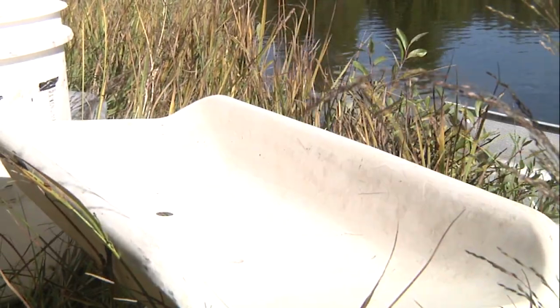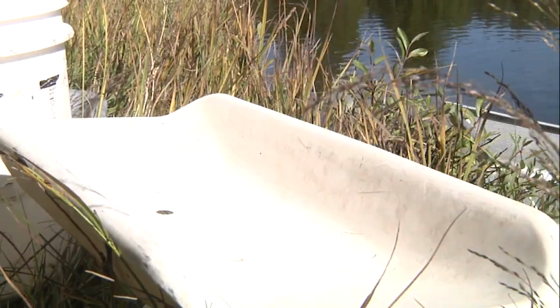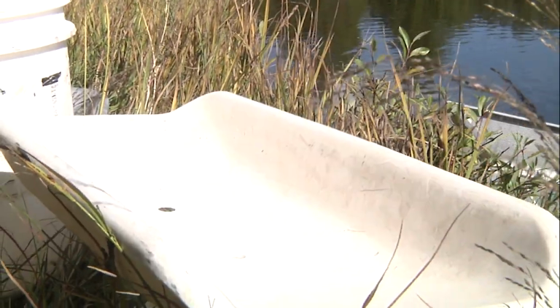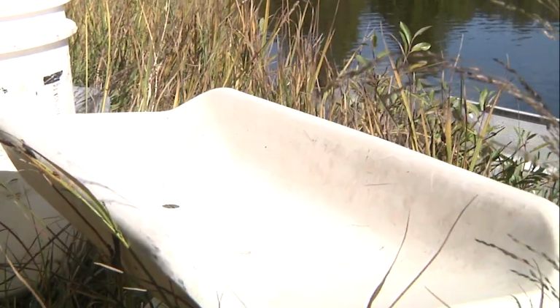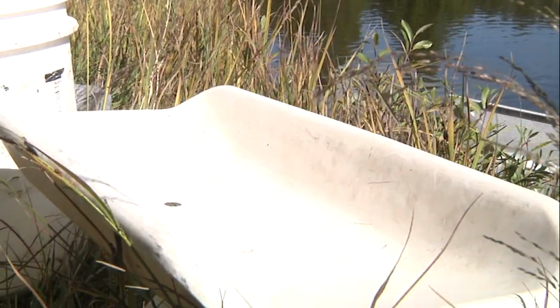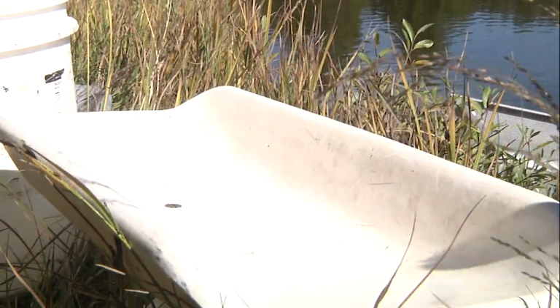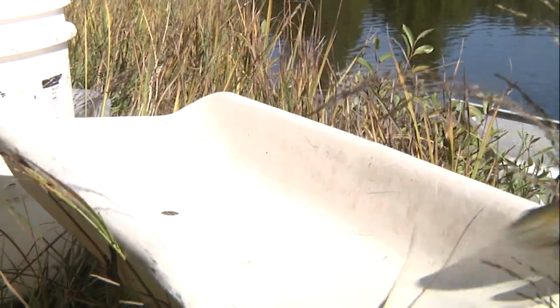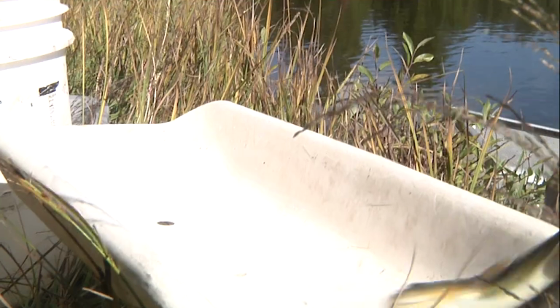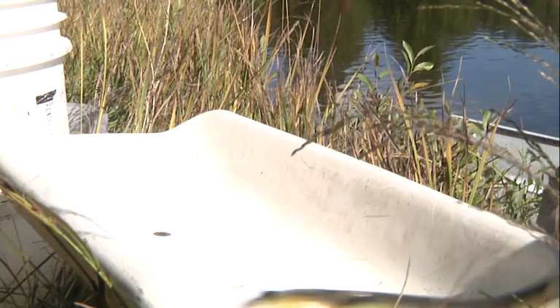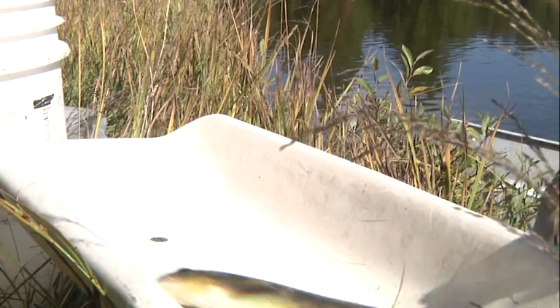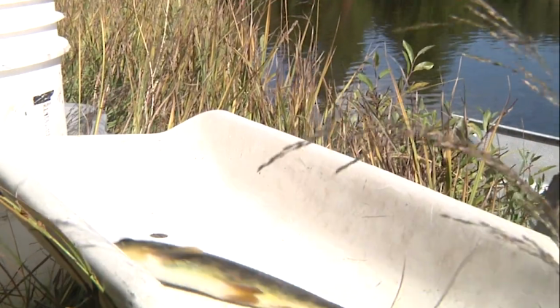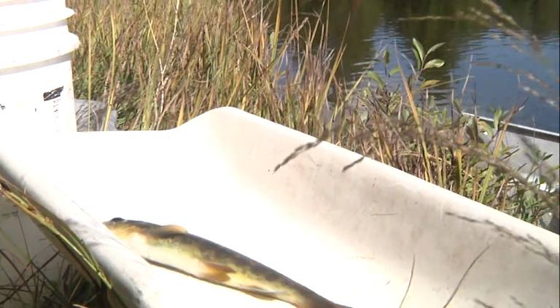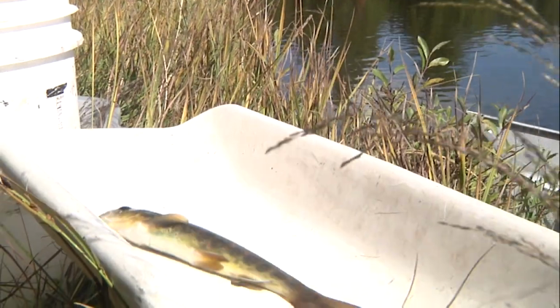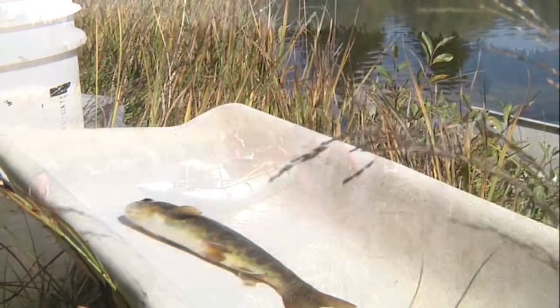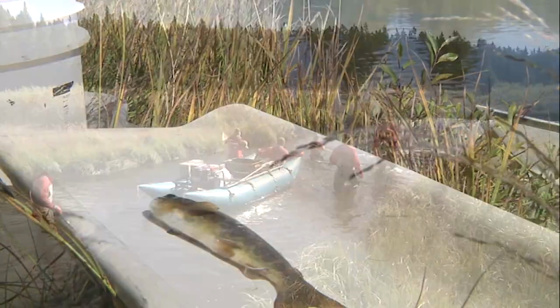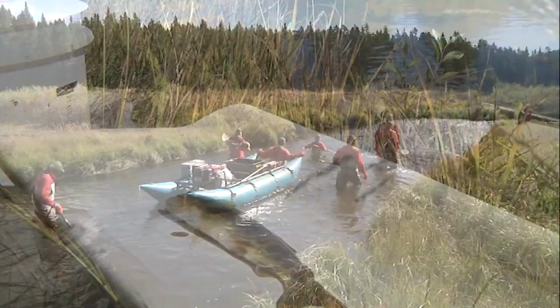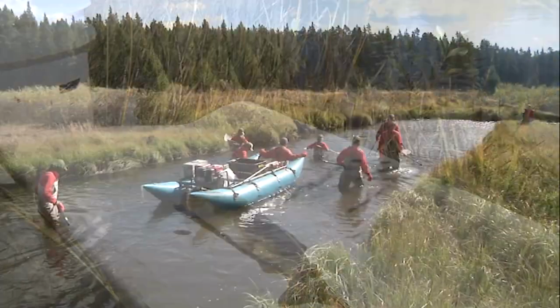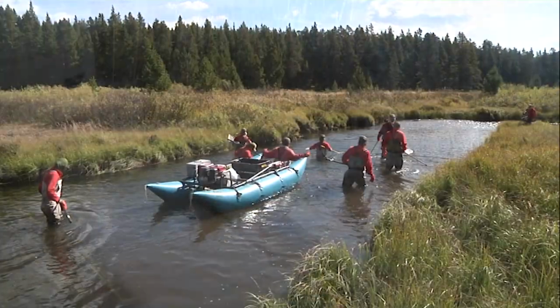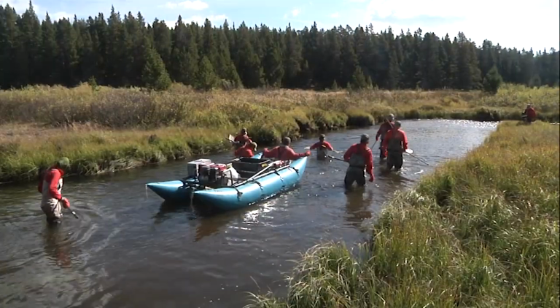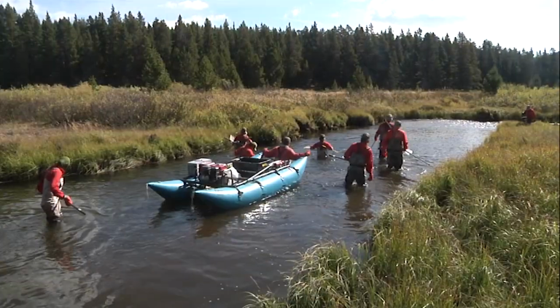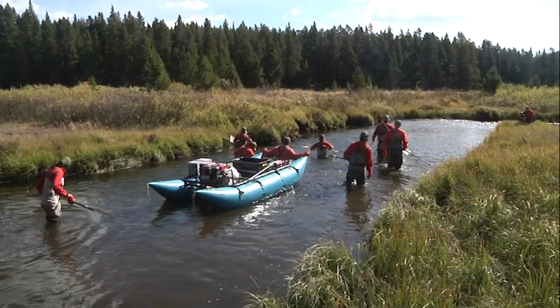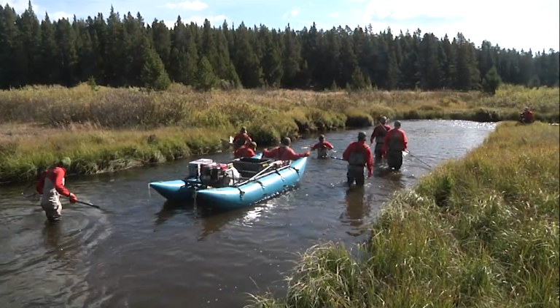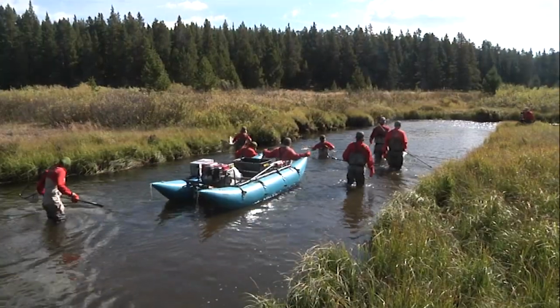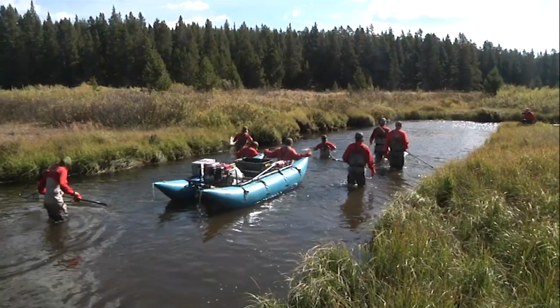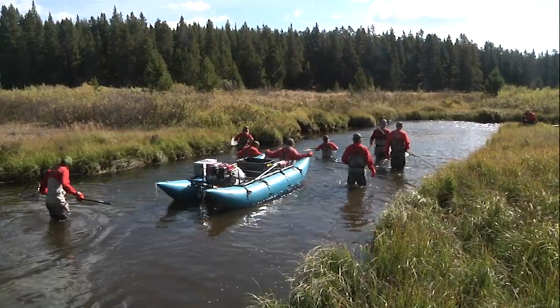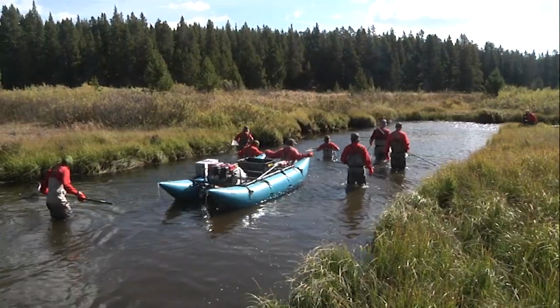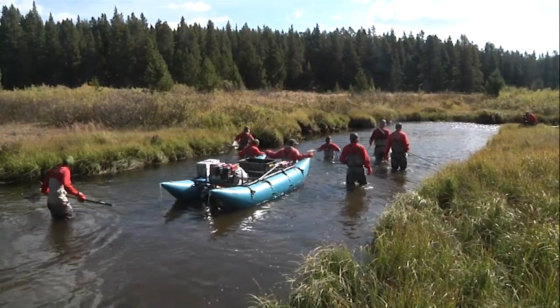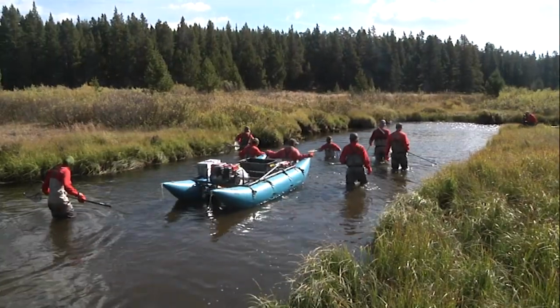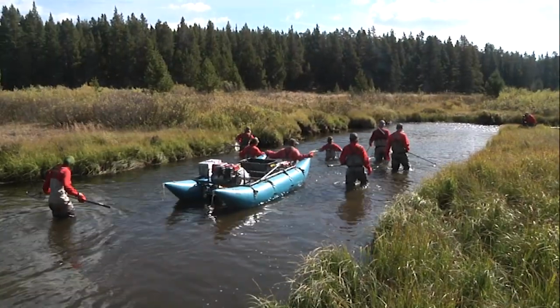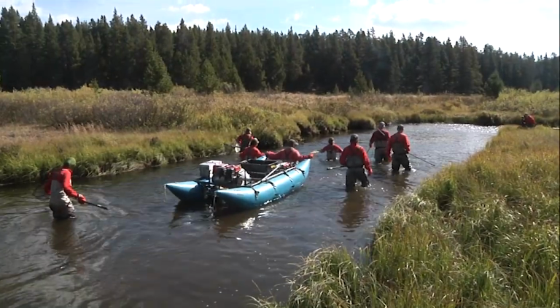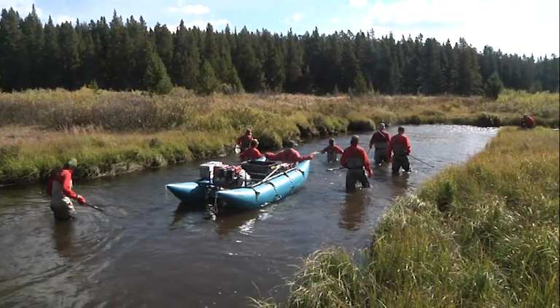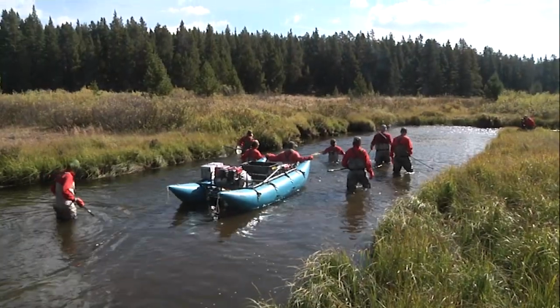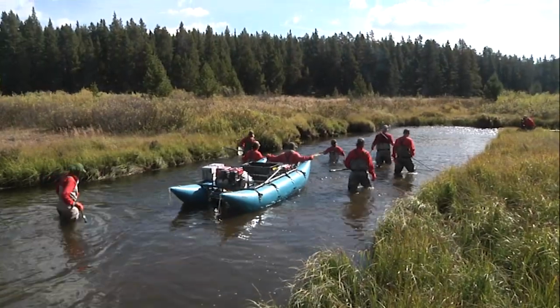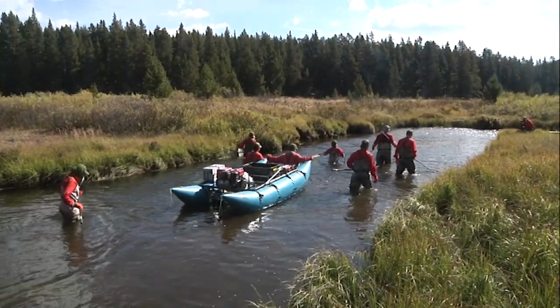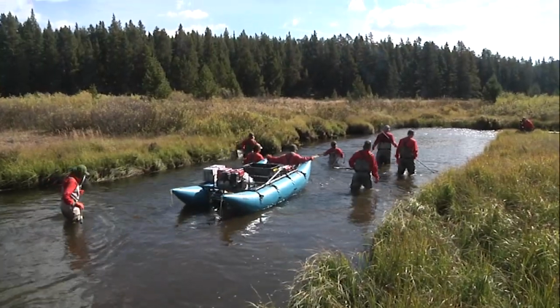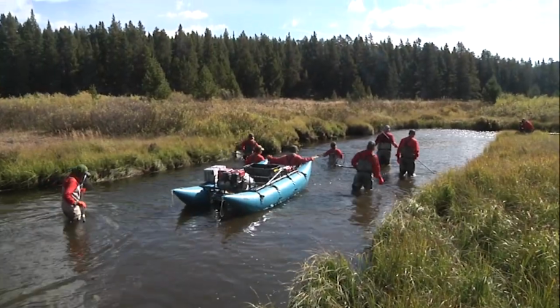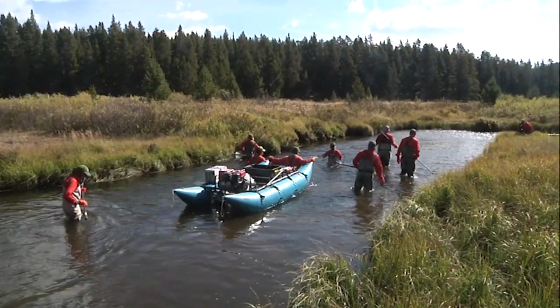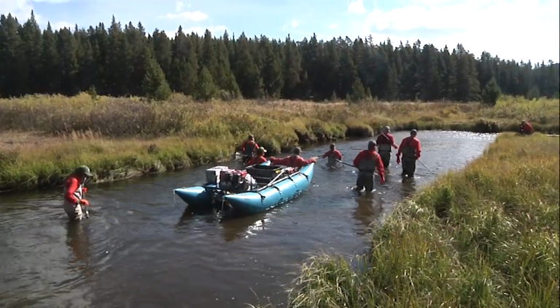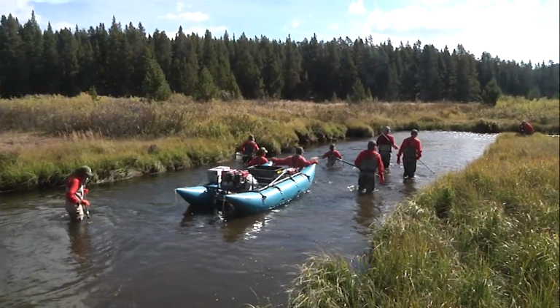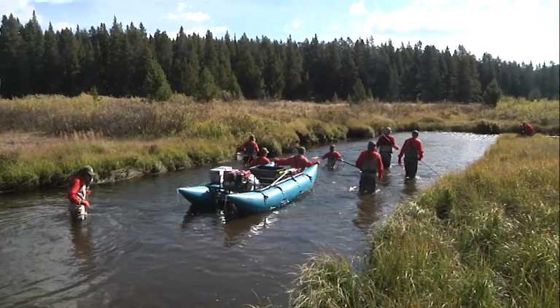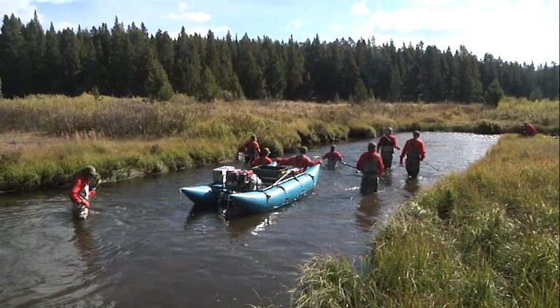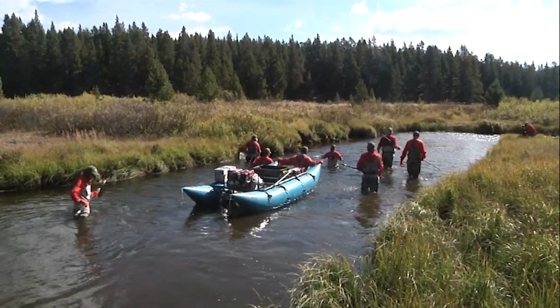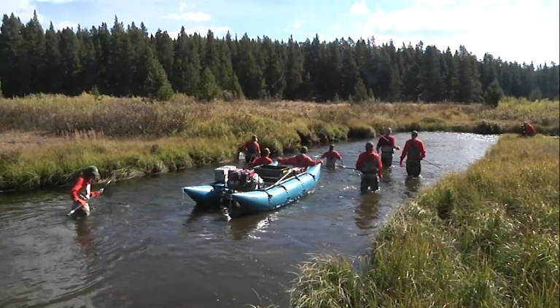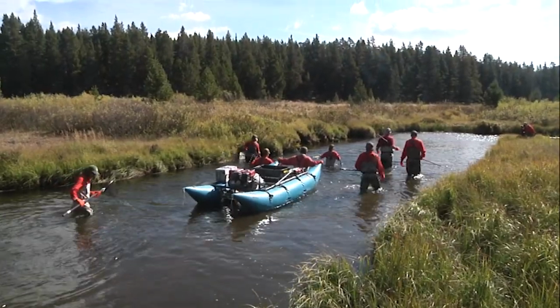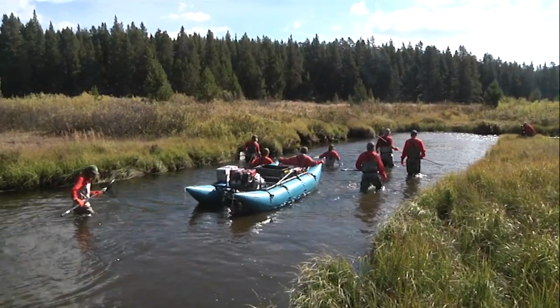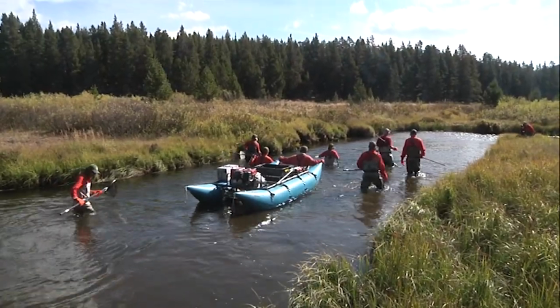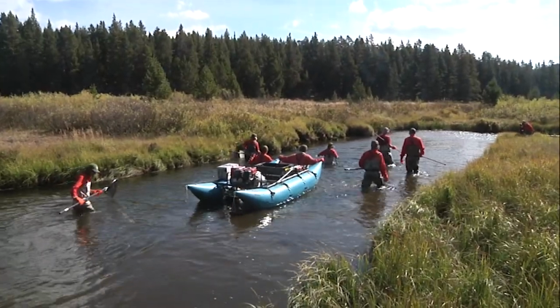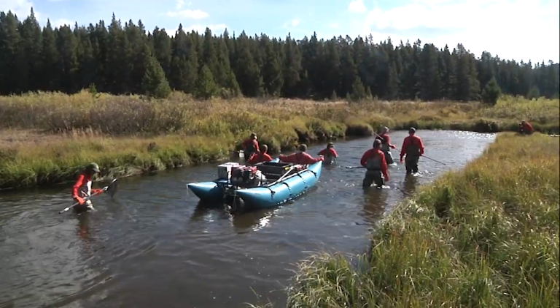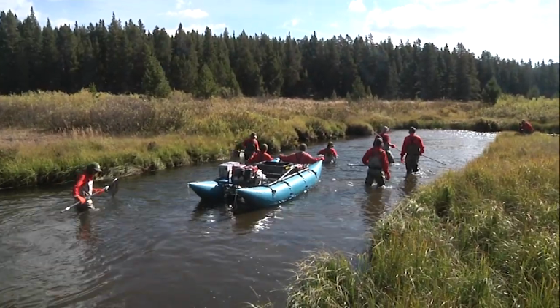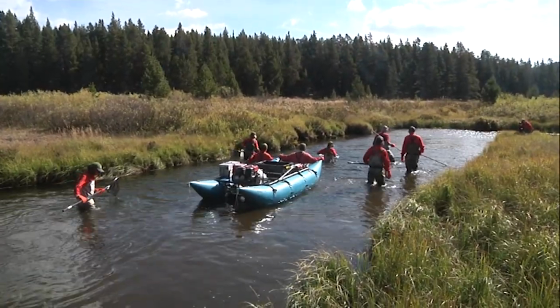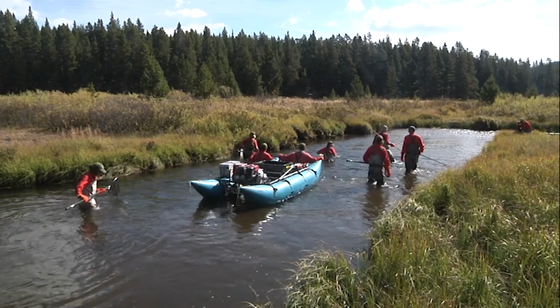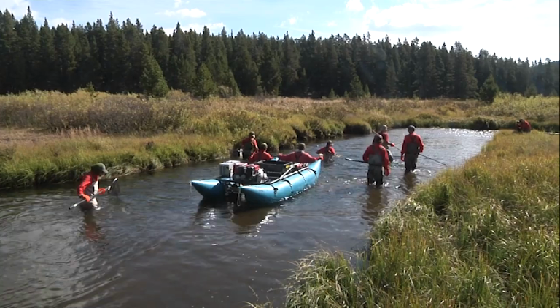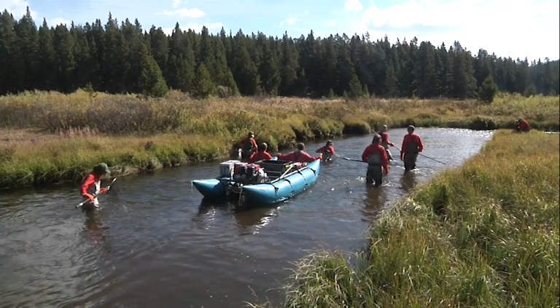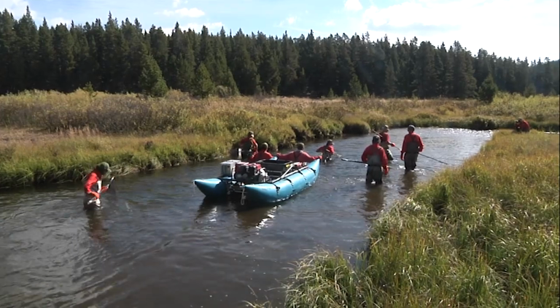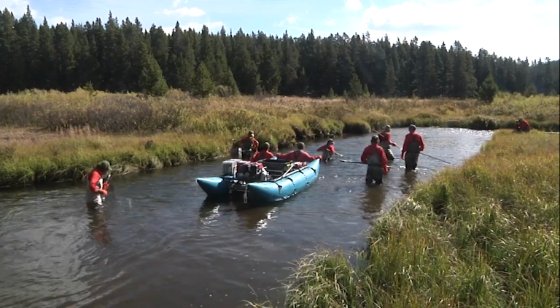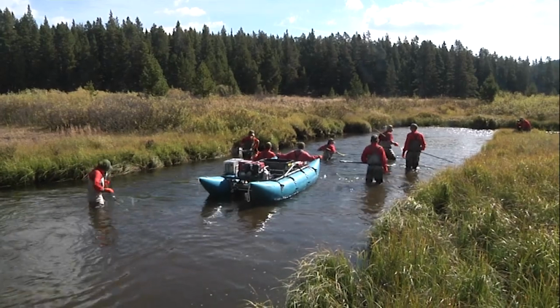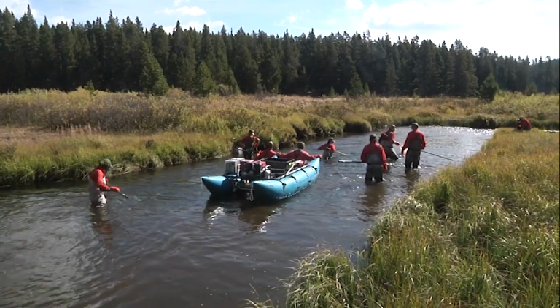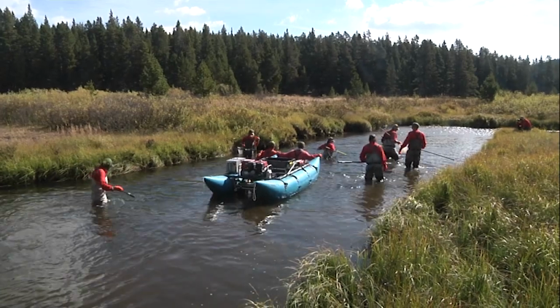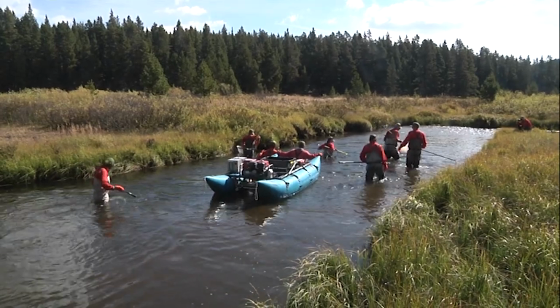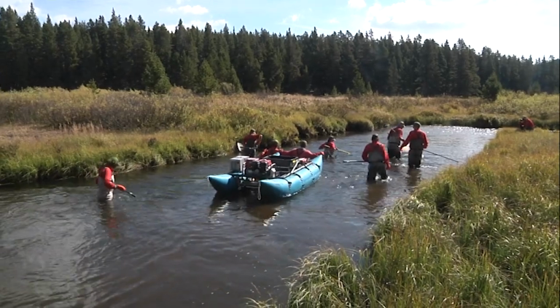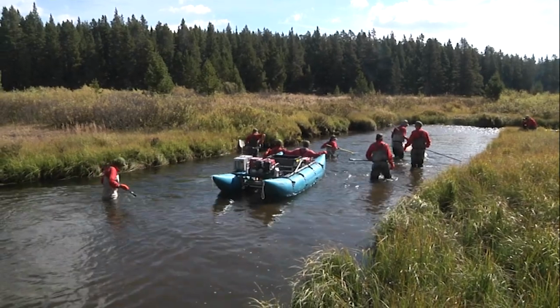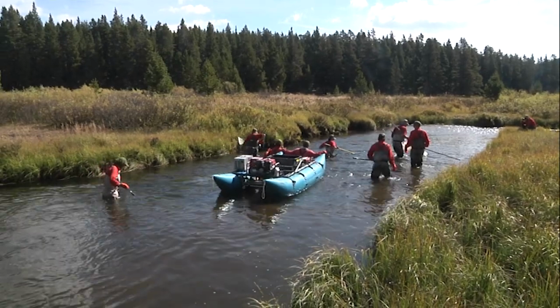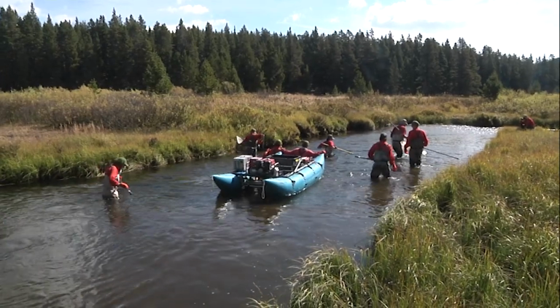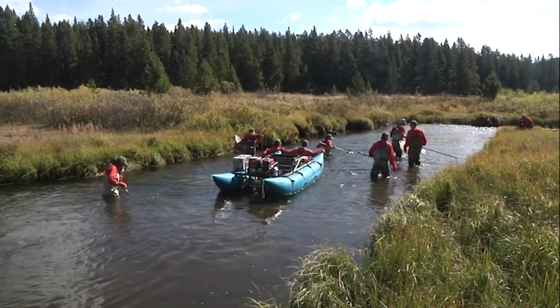If you like pan-sized trout and want to take a day to catch some, here's your spot. This is Ray Hageman with the Wyoming Game and Fish Department.